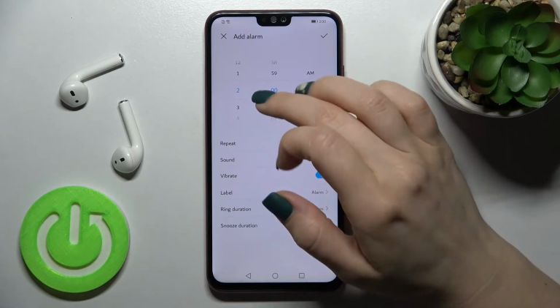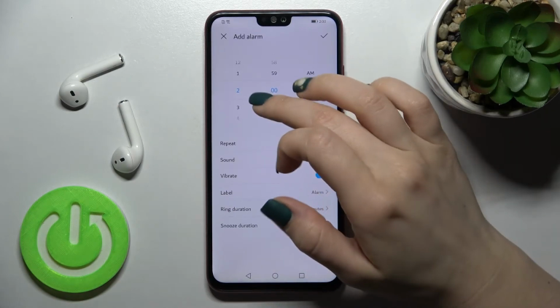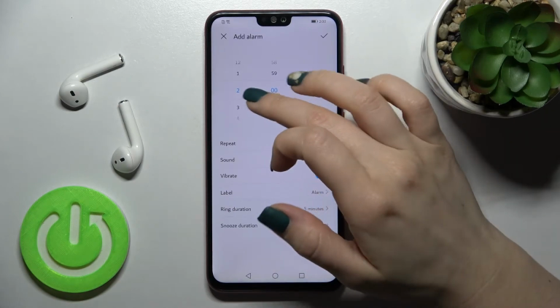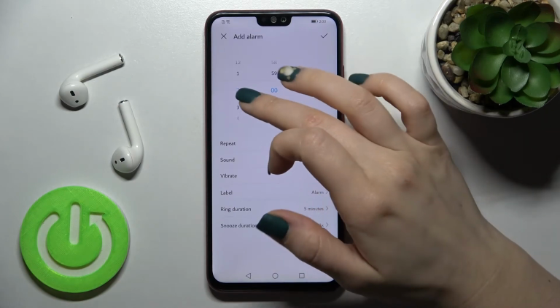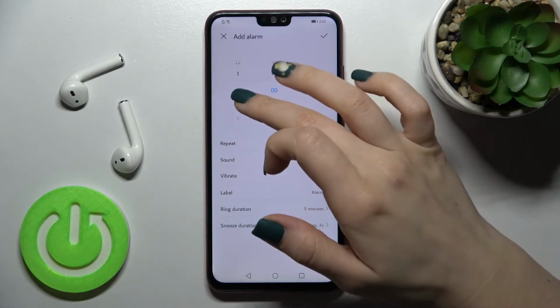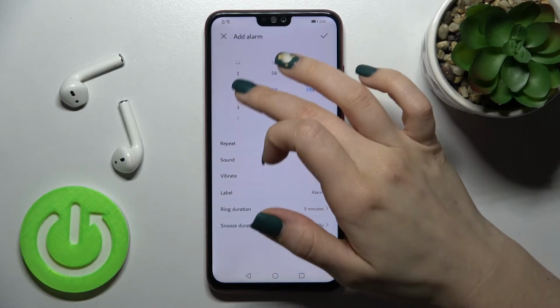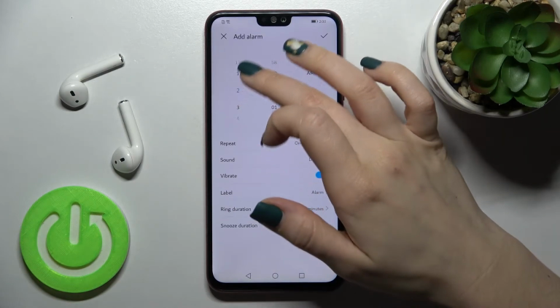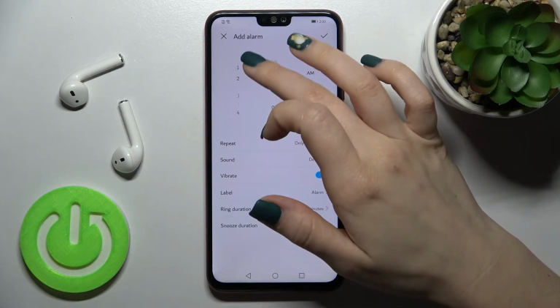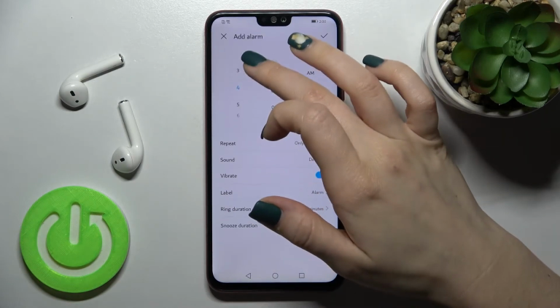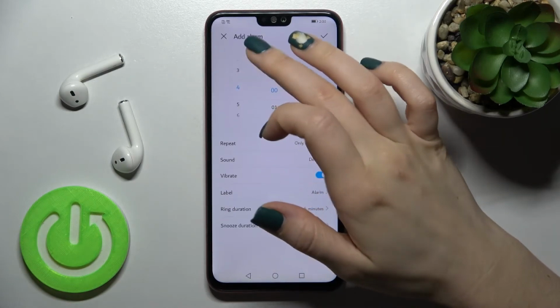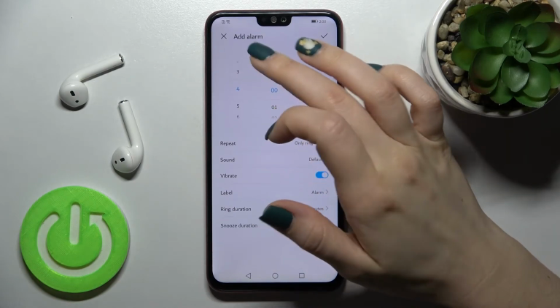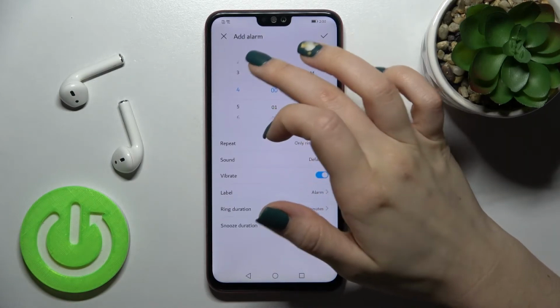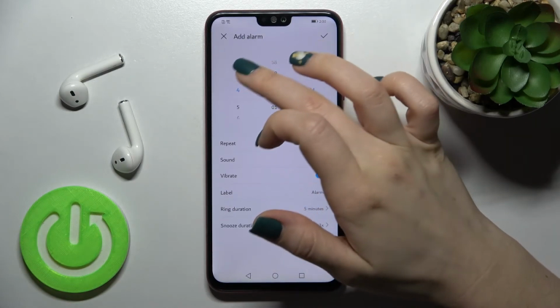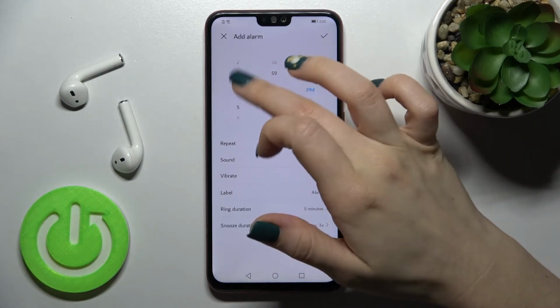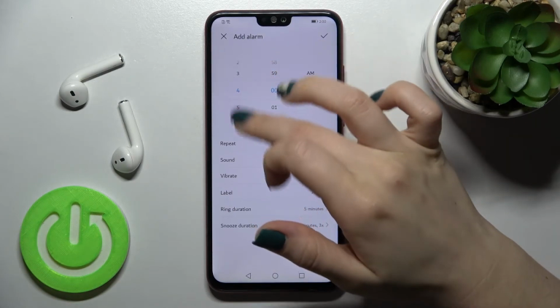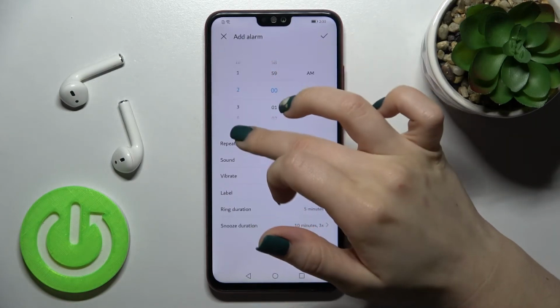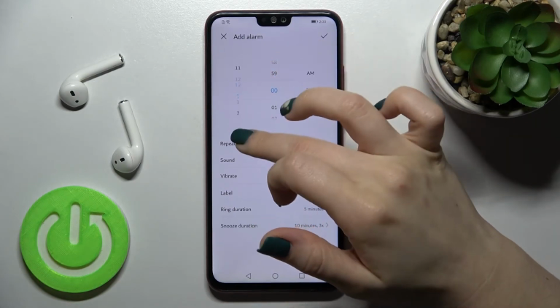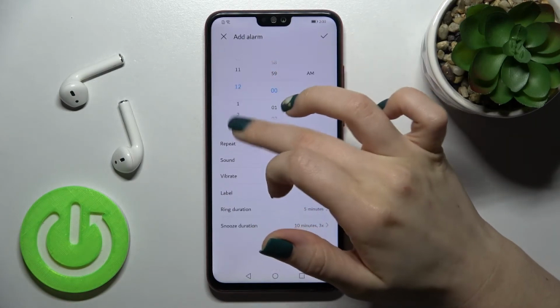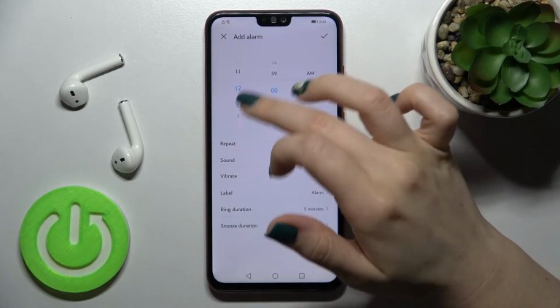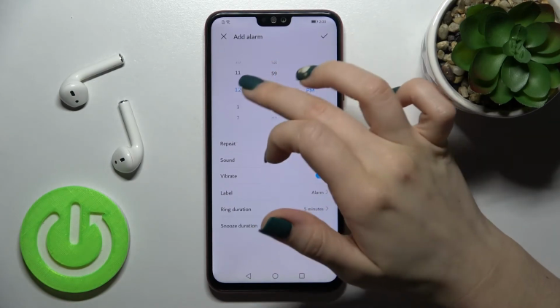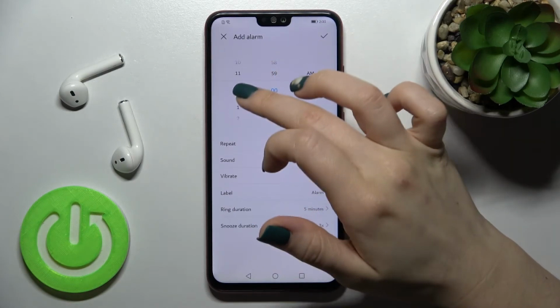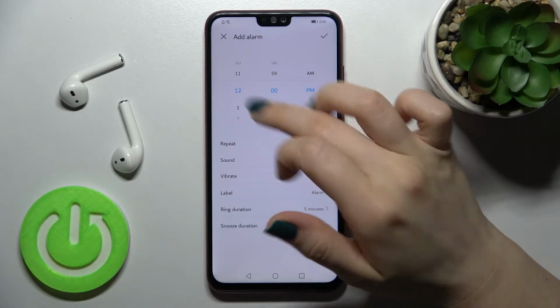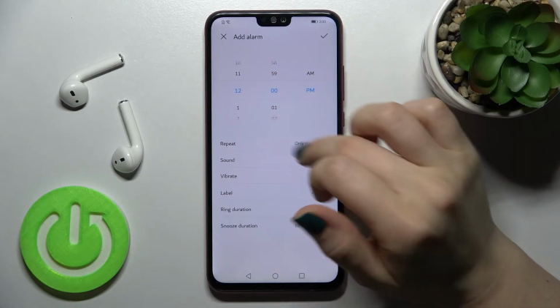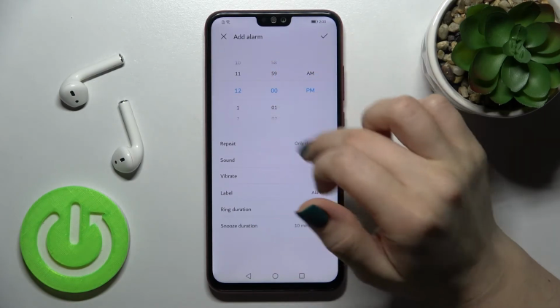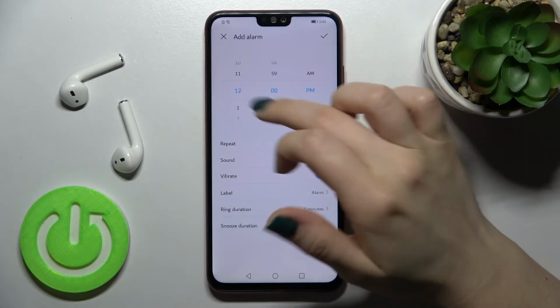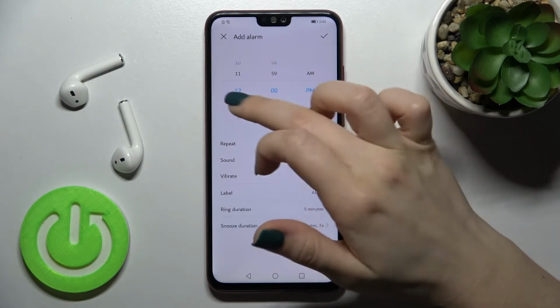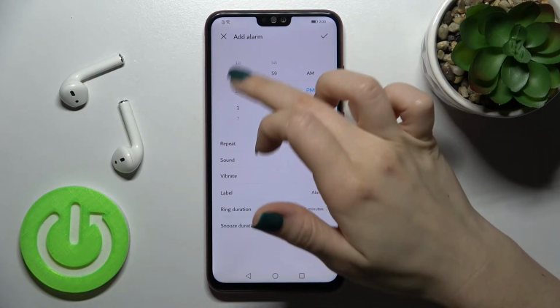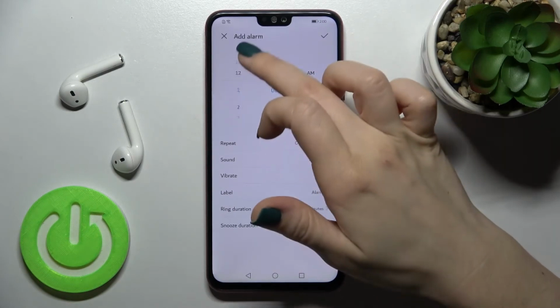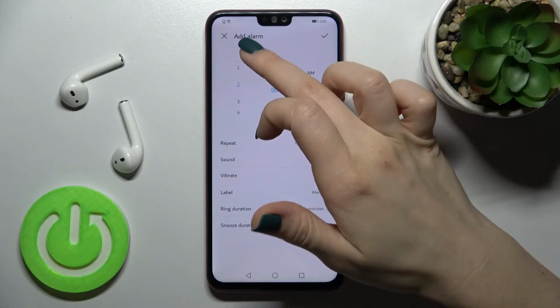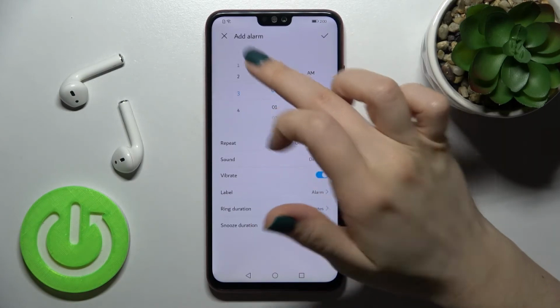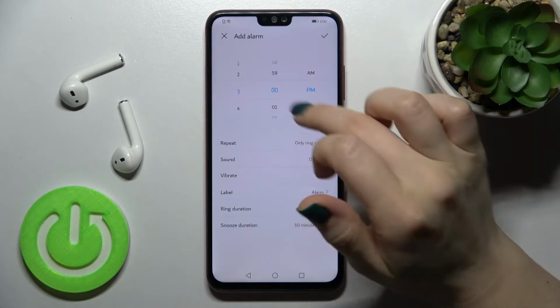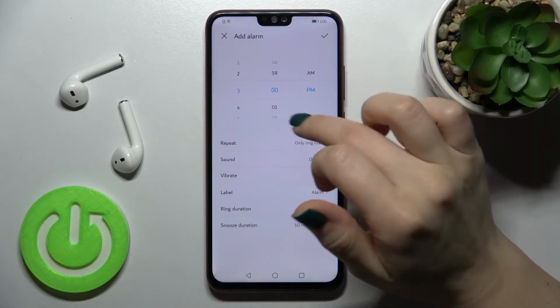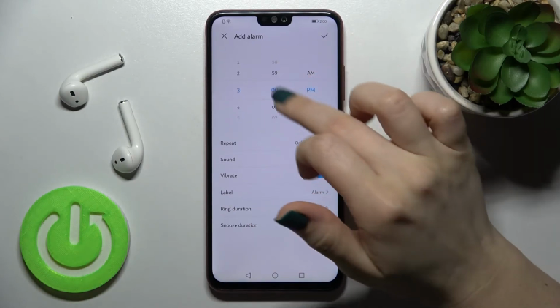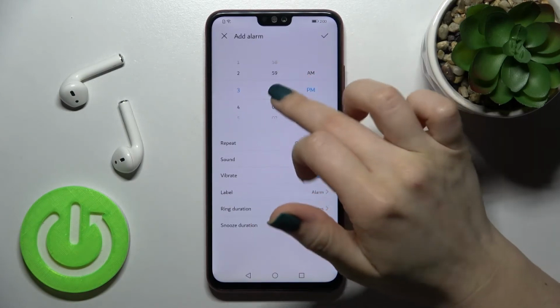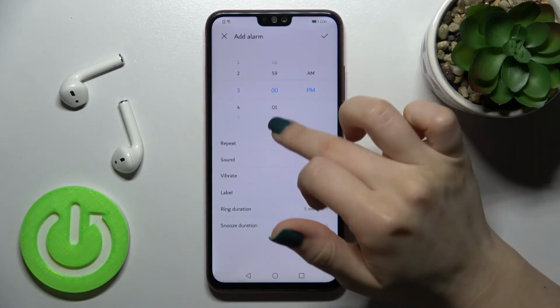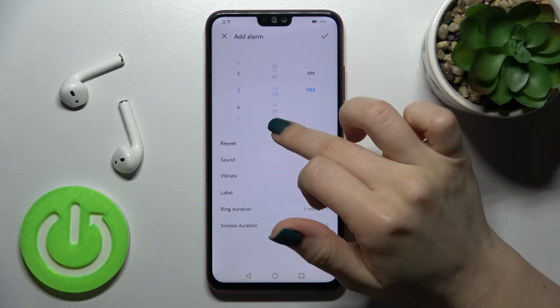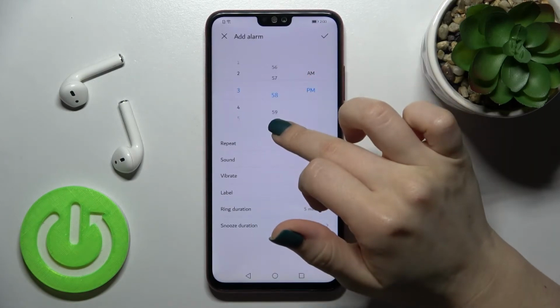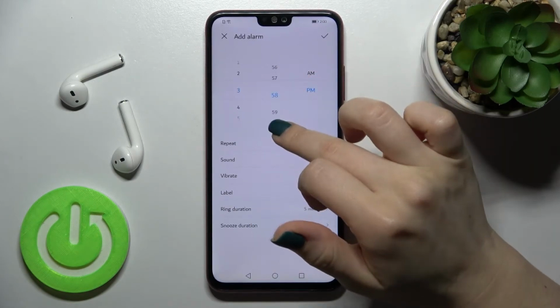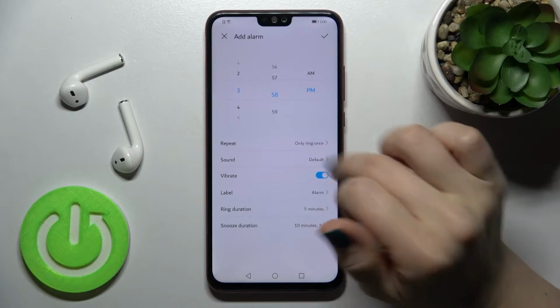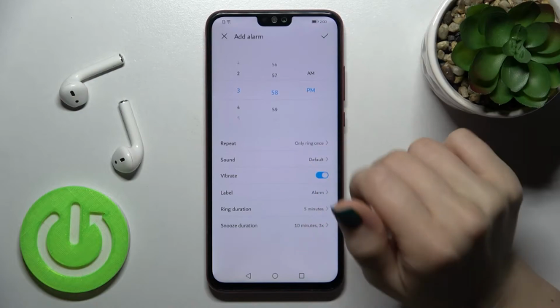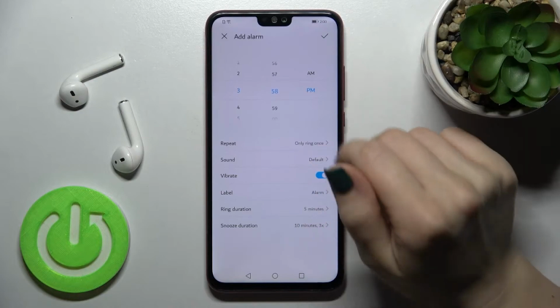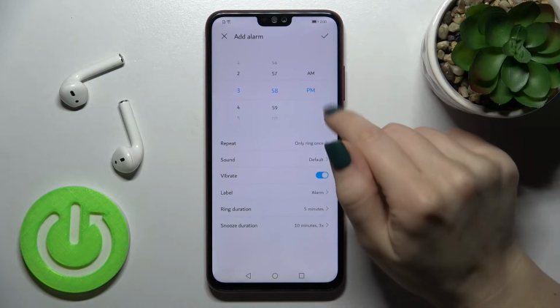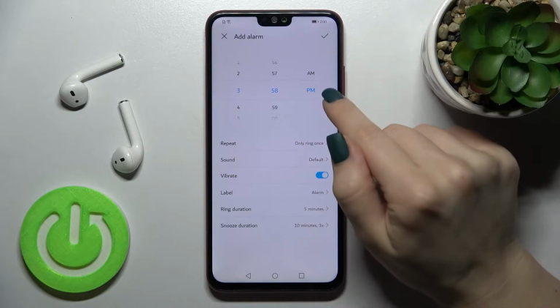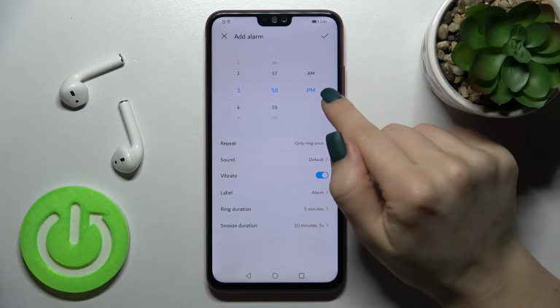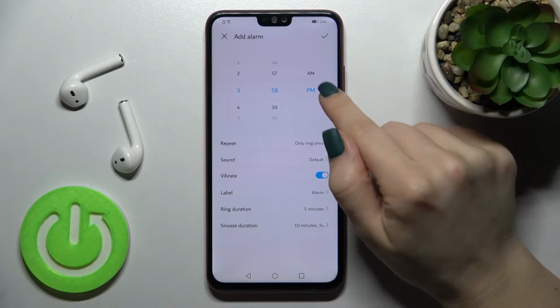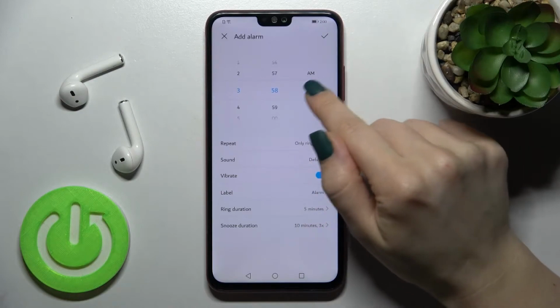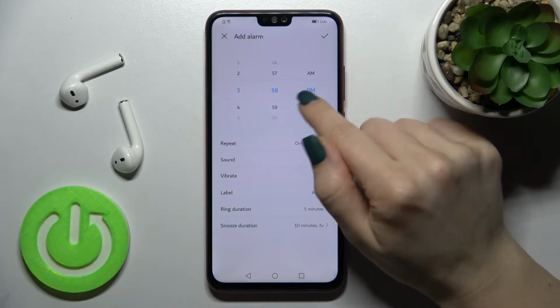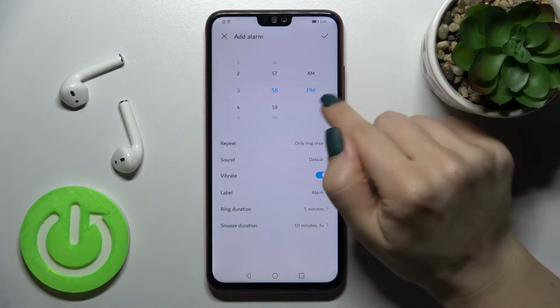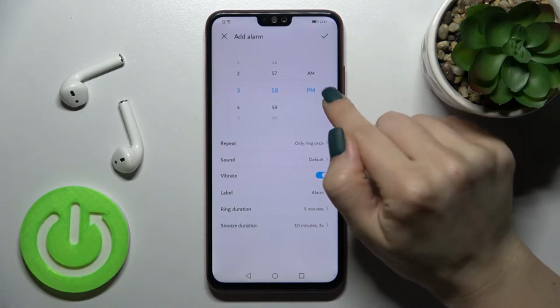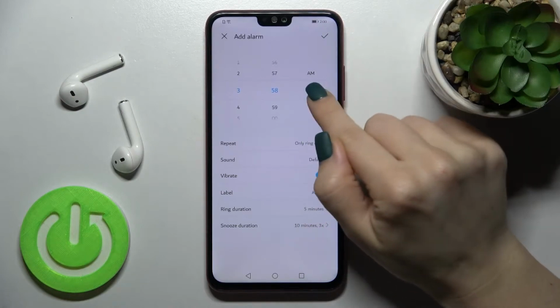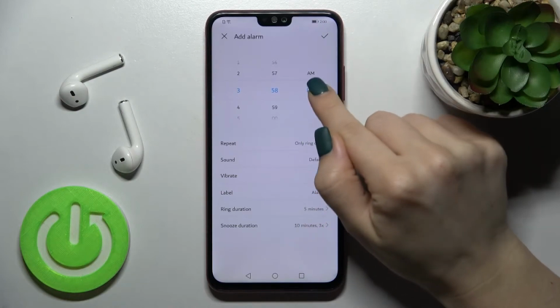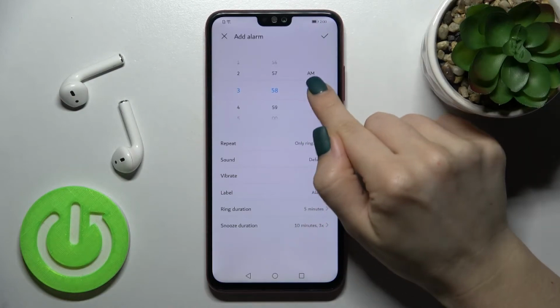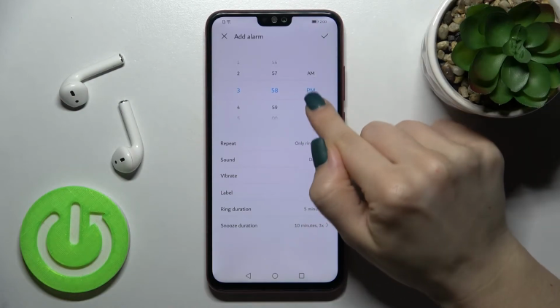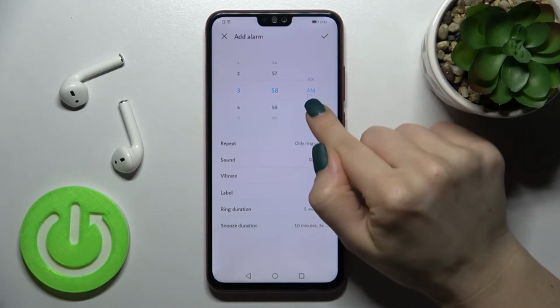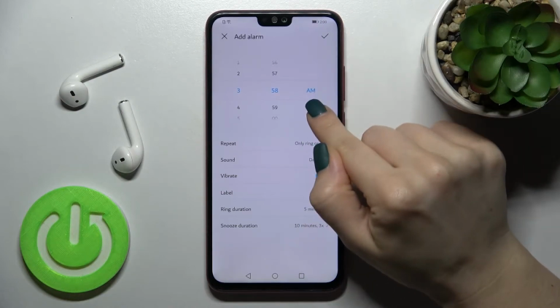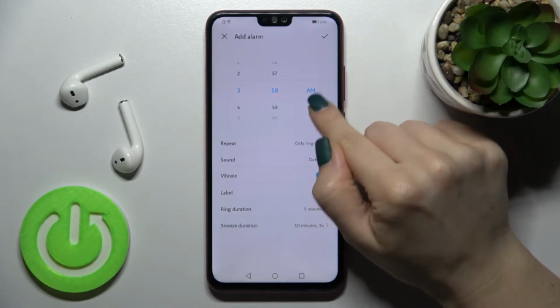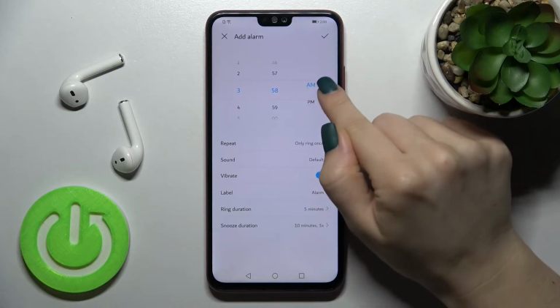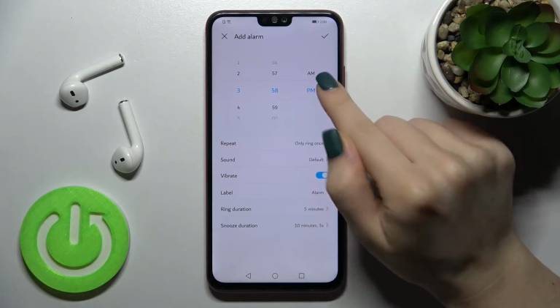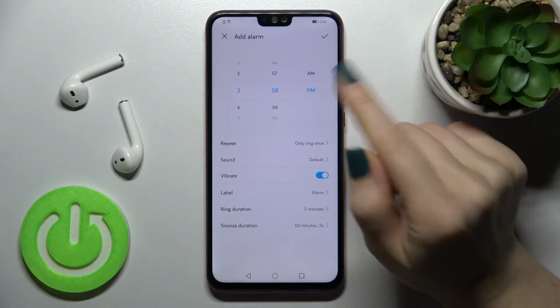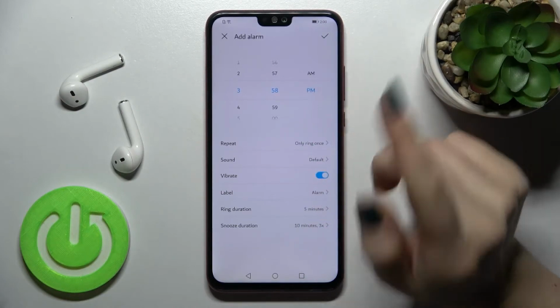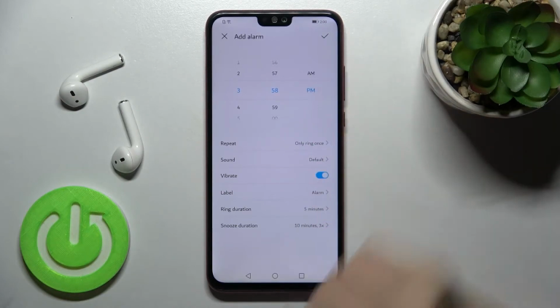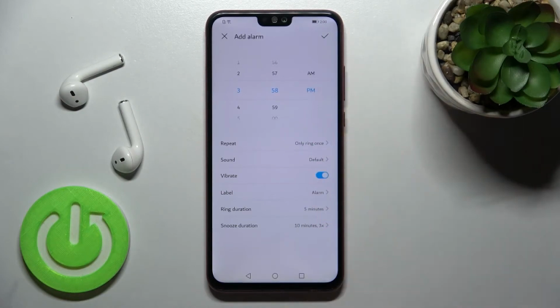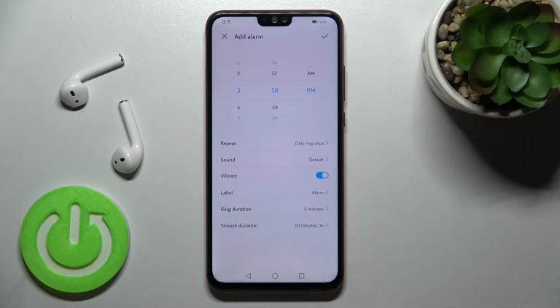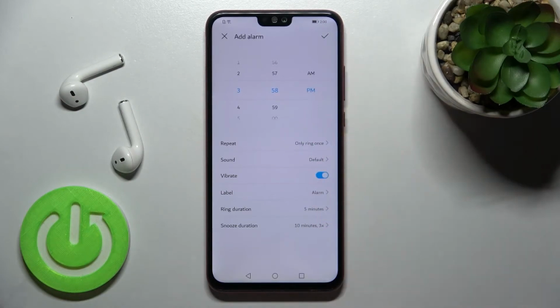Here you can select the time — the hour and minutes, and whether it's AM or PM.